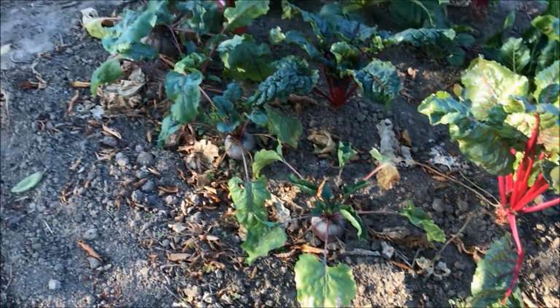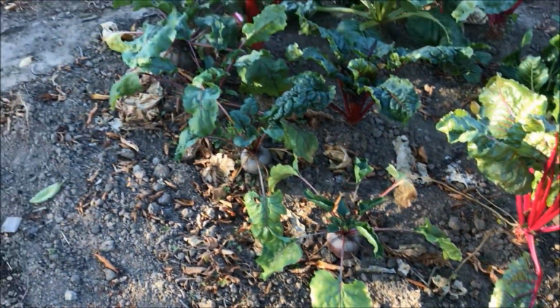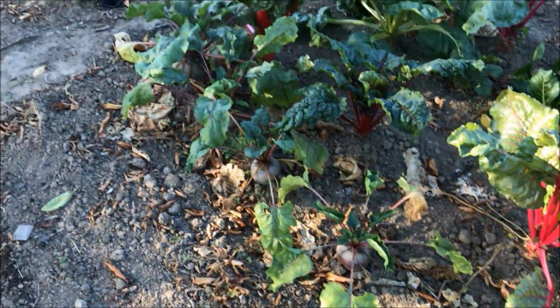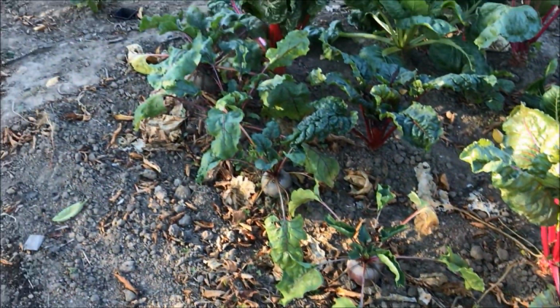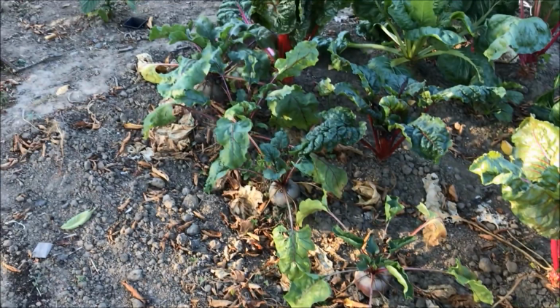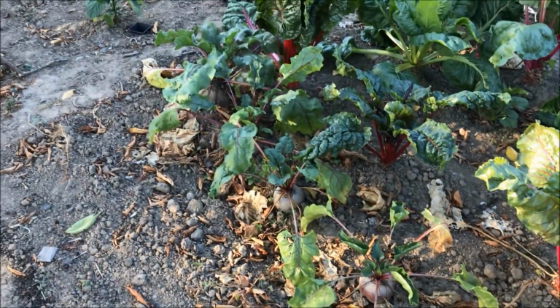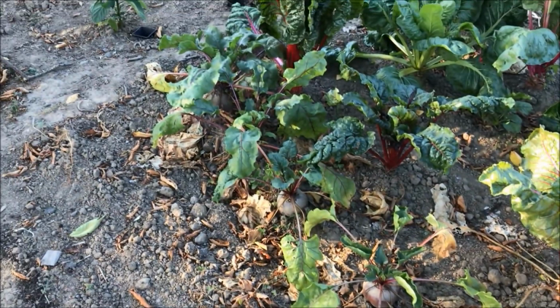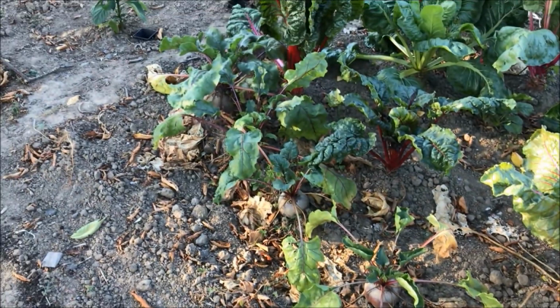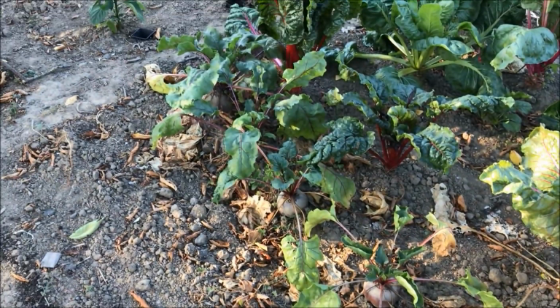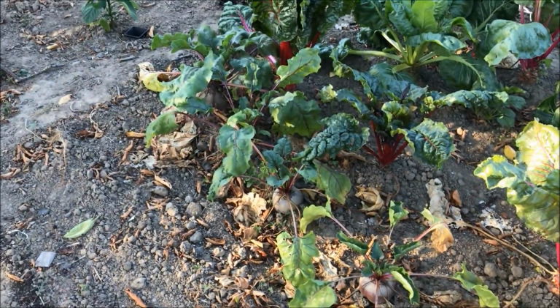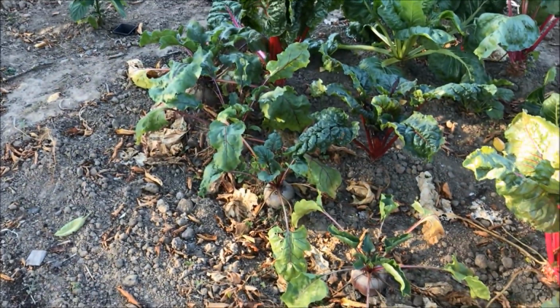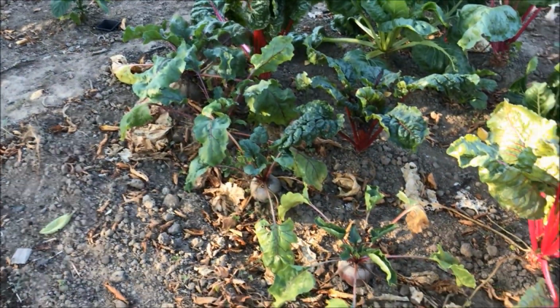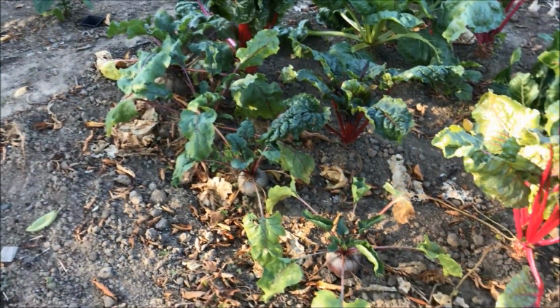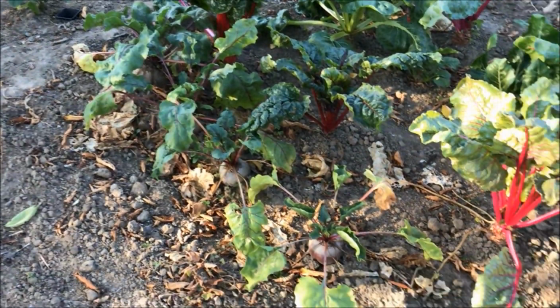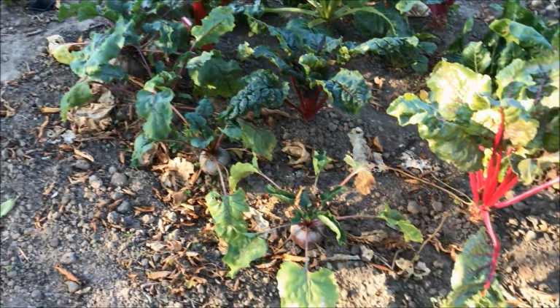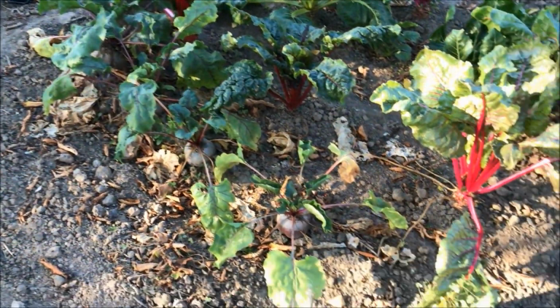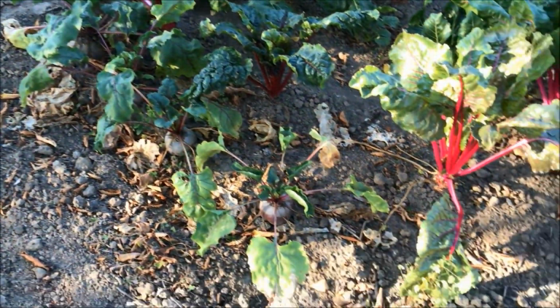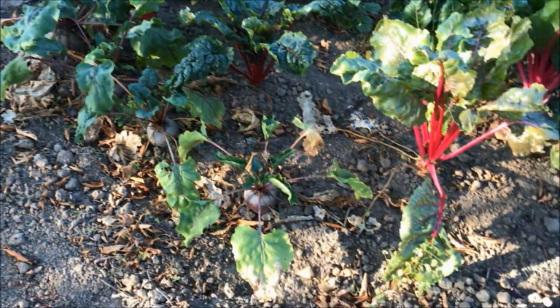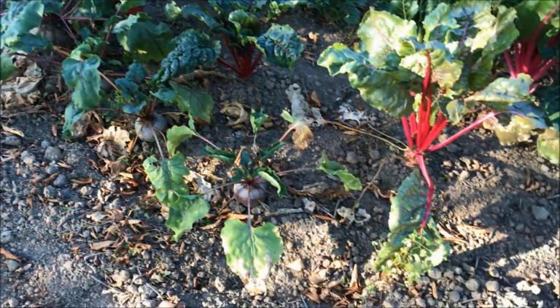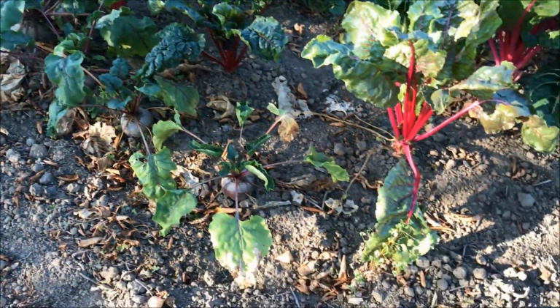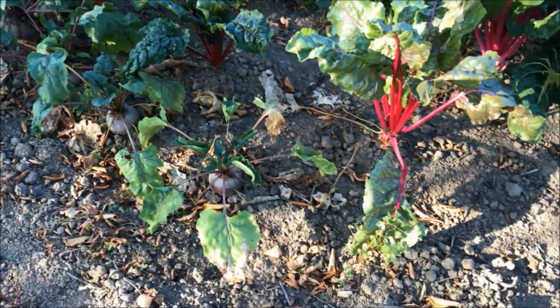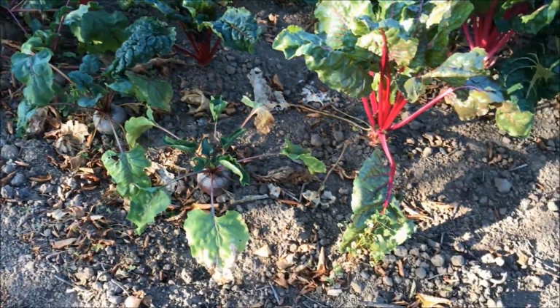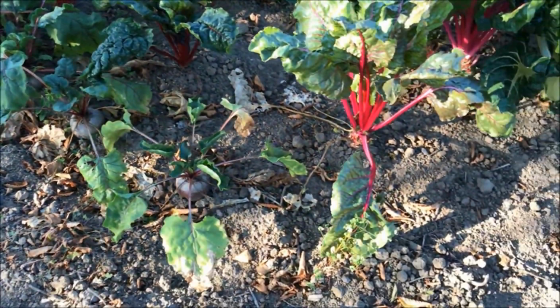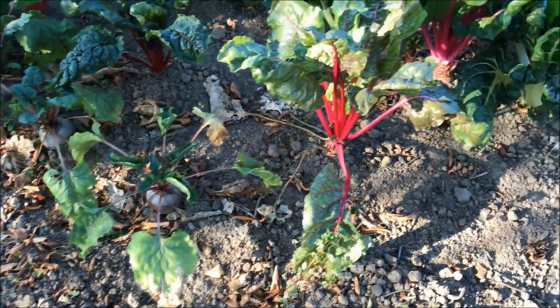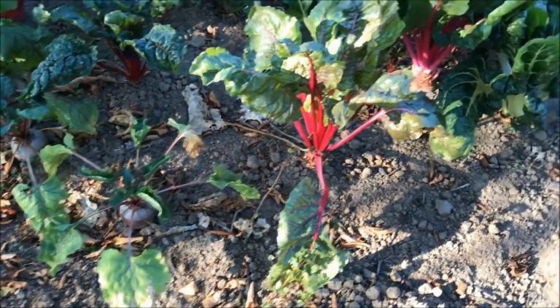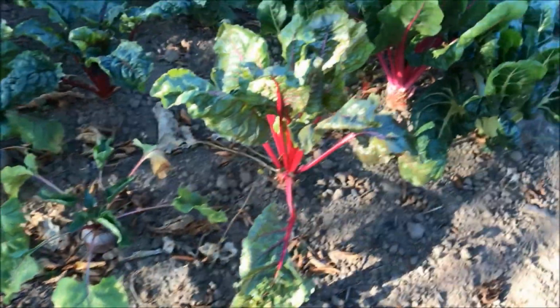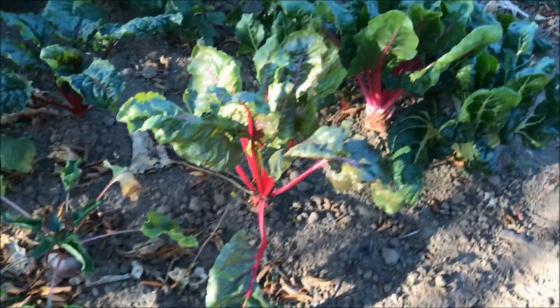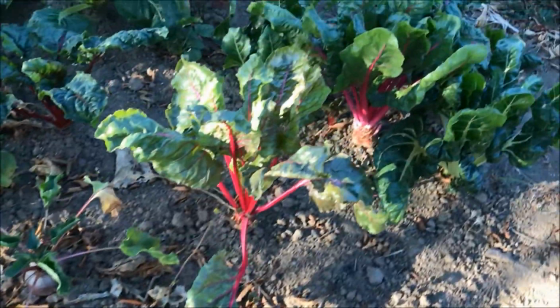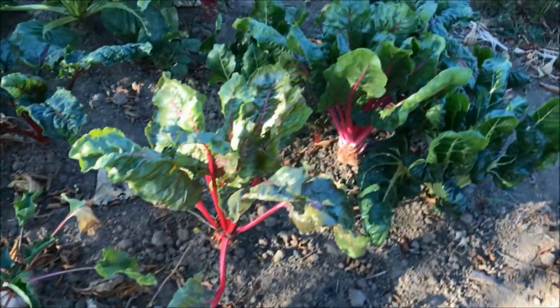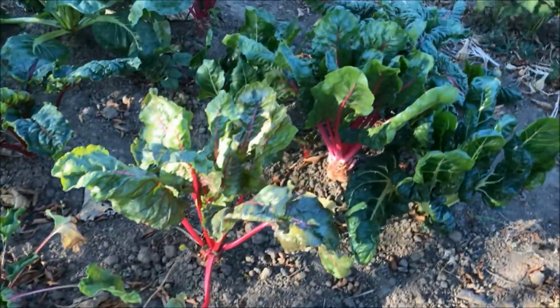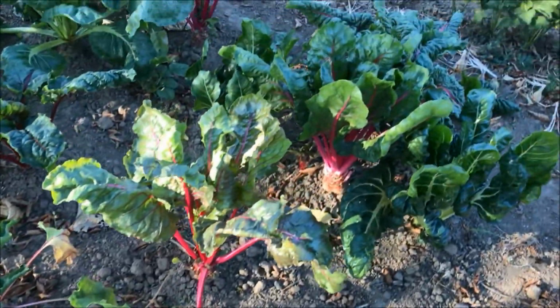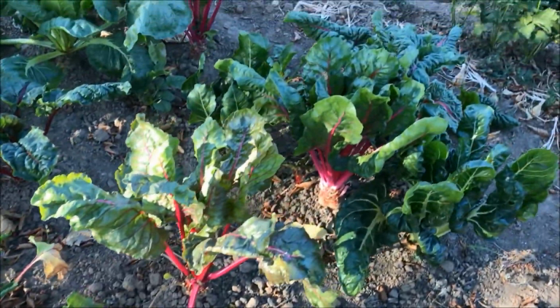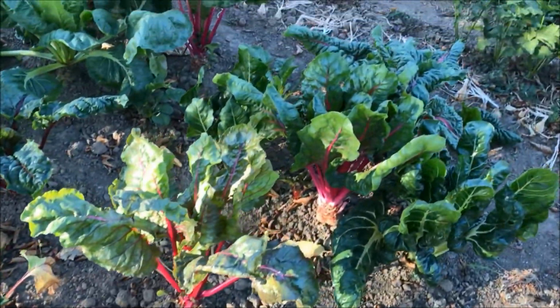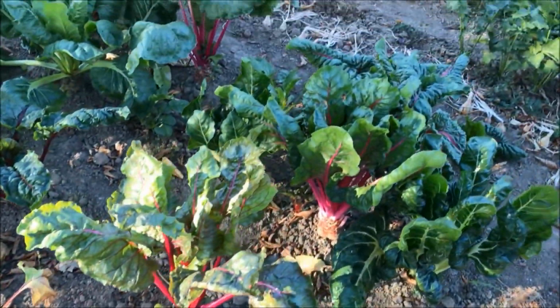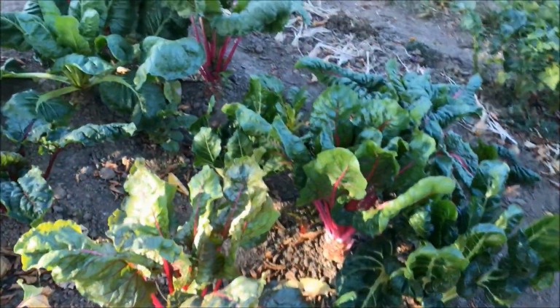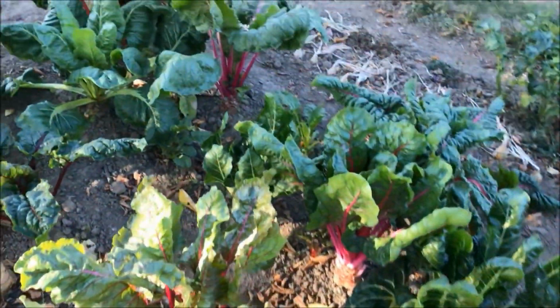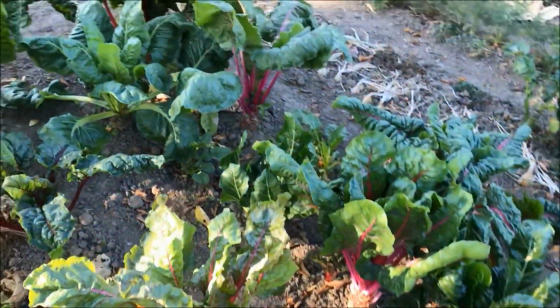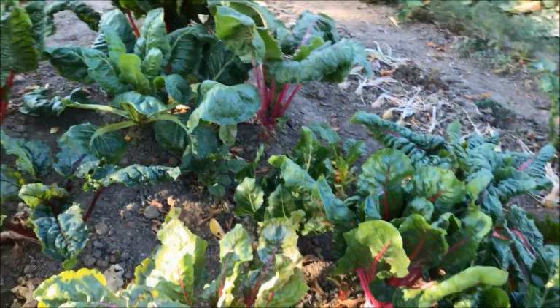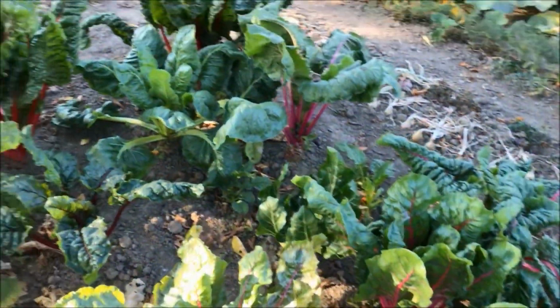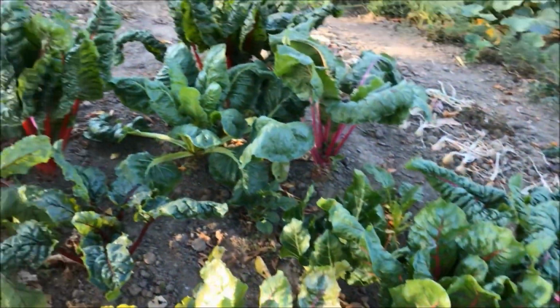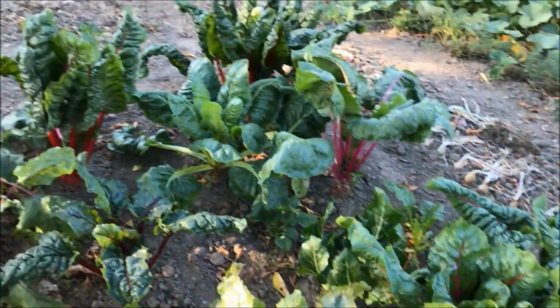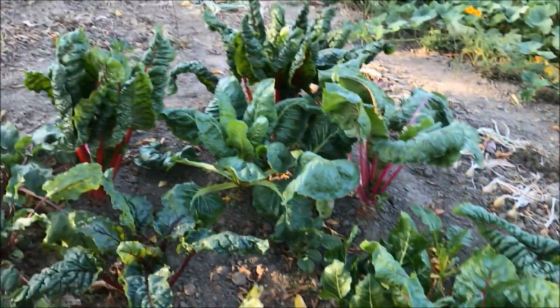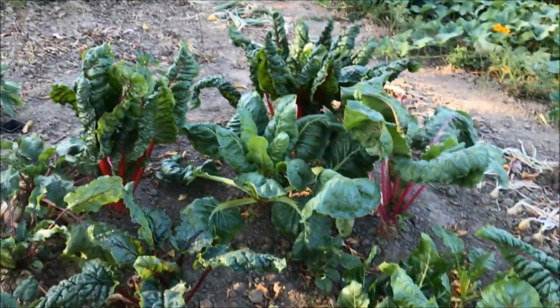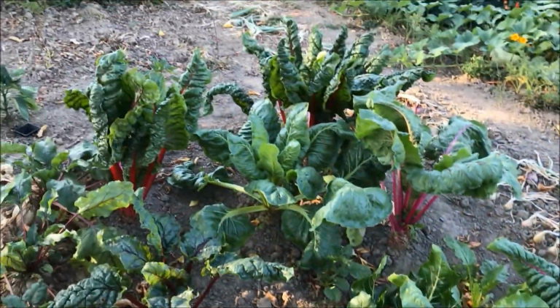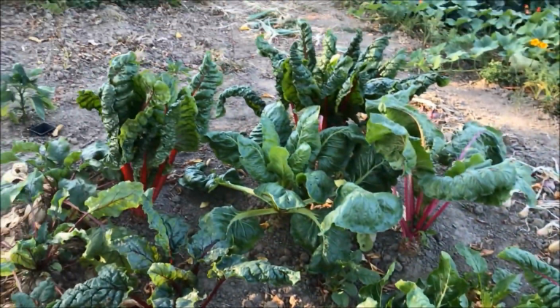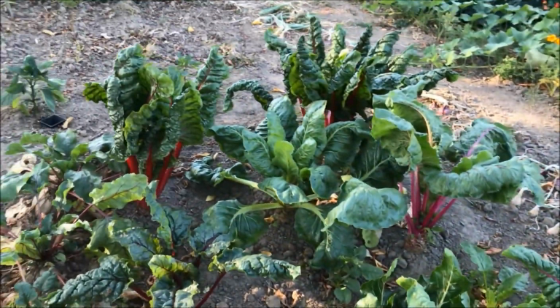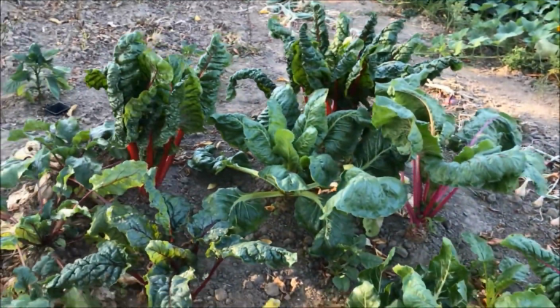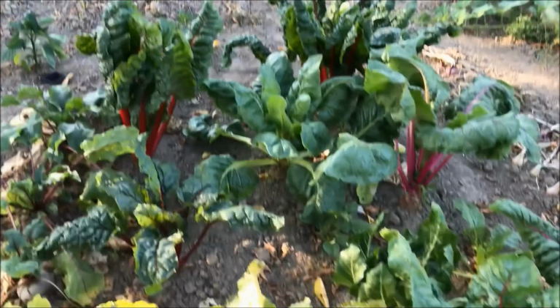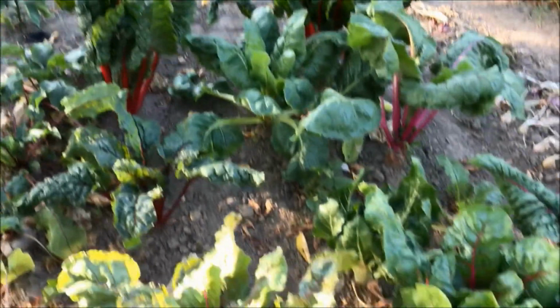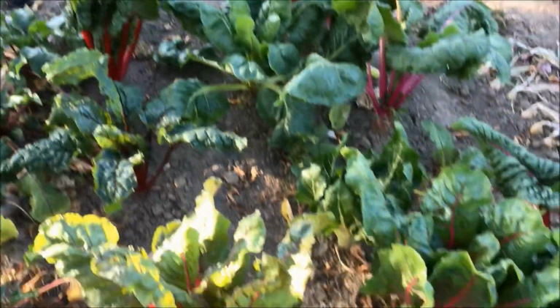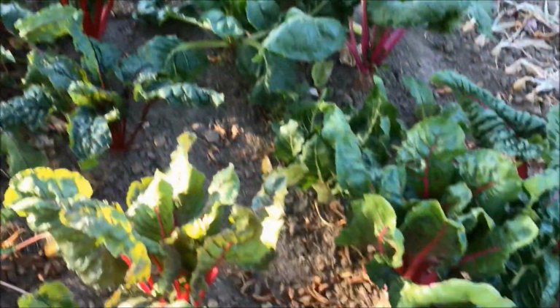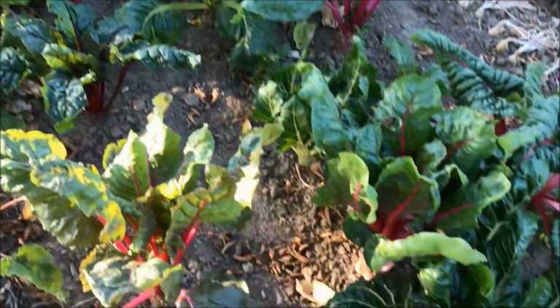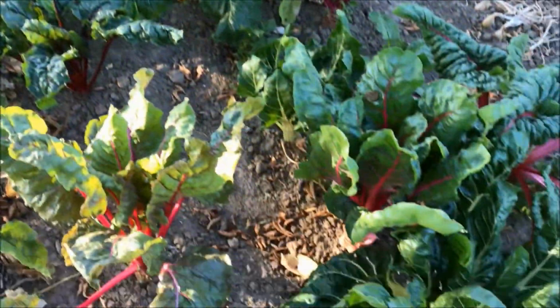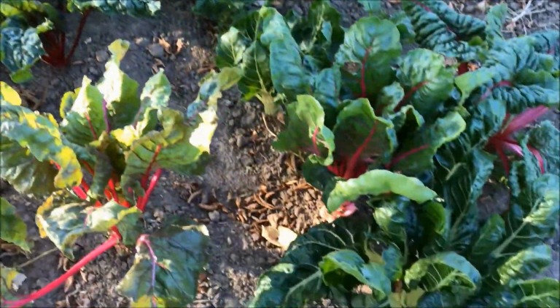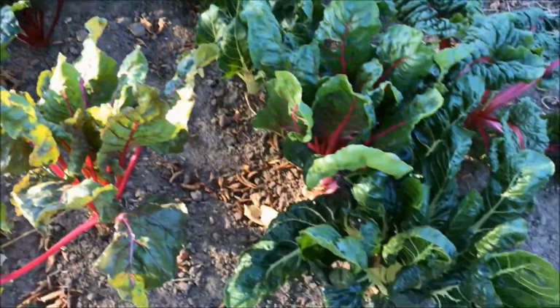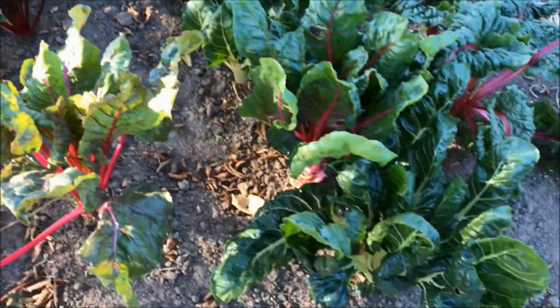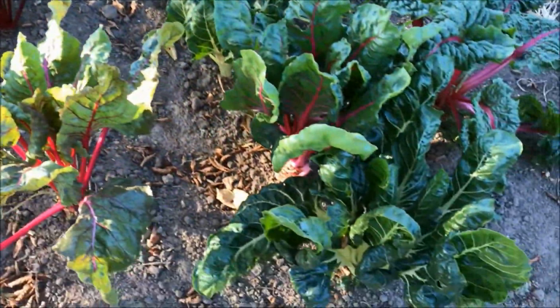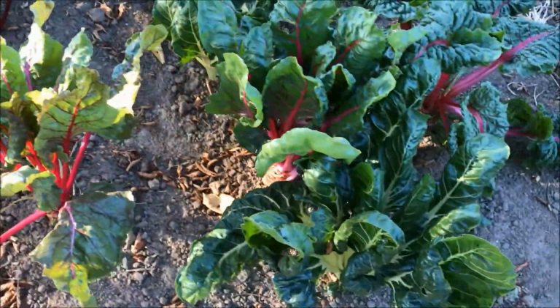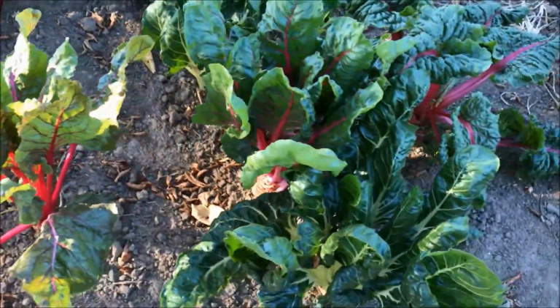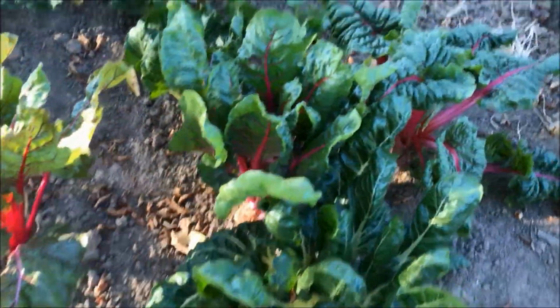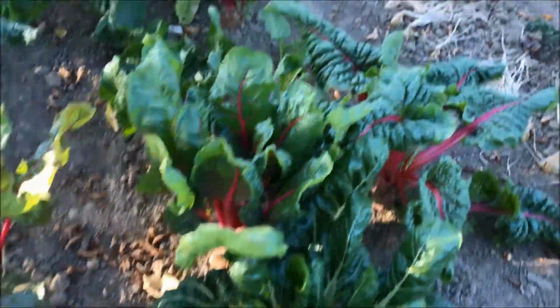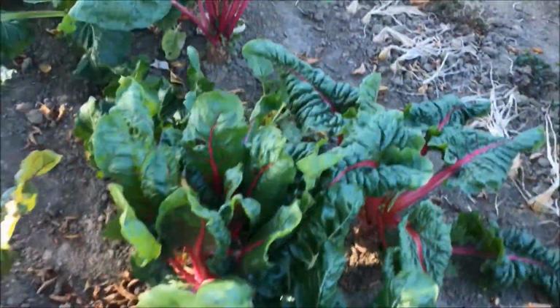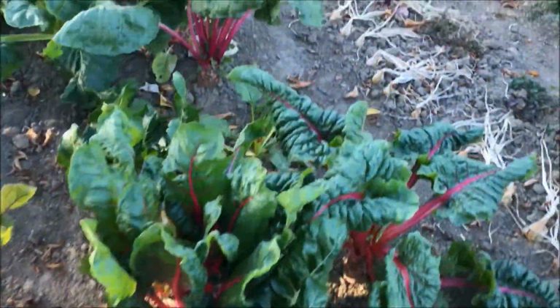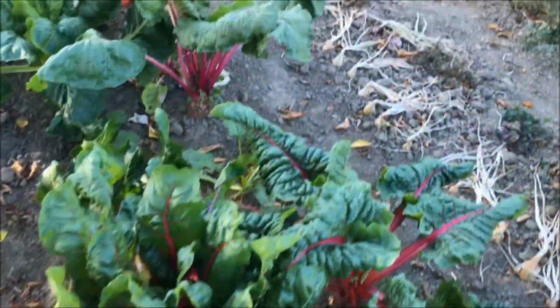Here we have the red beets — only four left — and here we have the Swiss chard that's still growing very nicely.